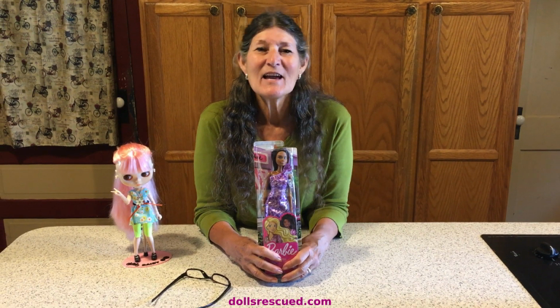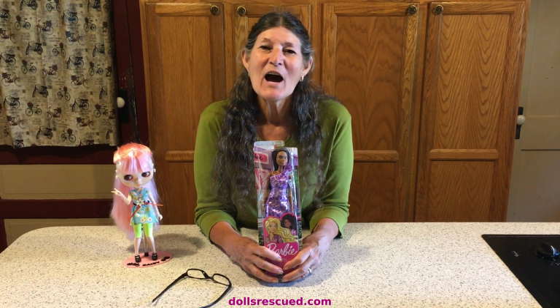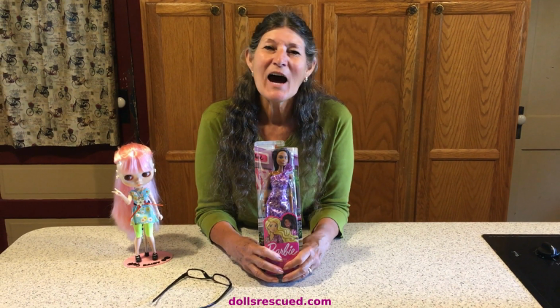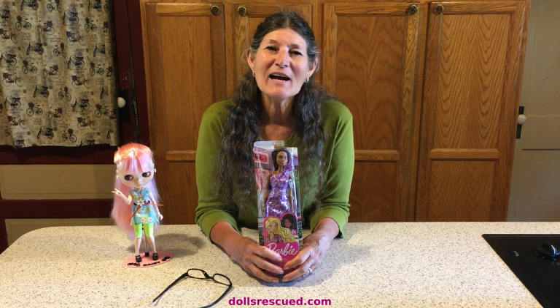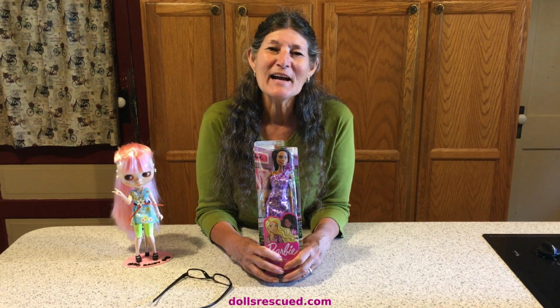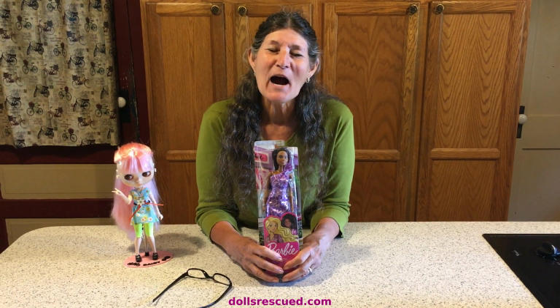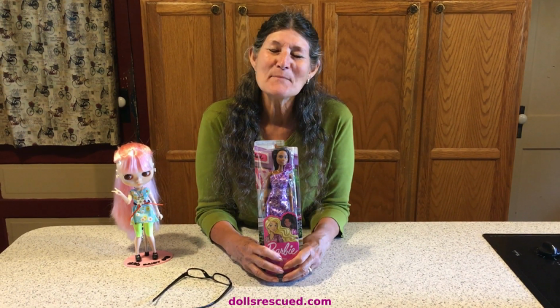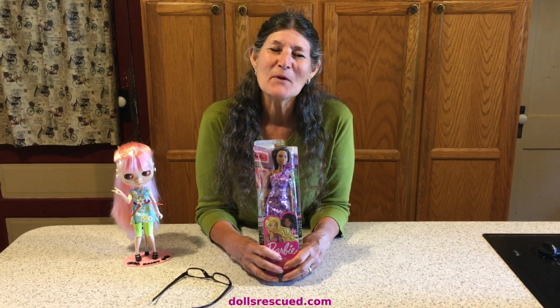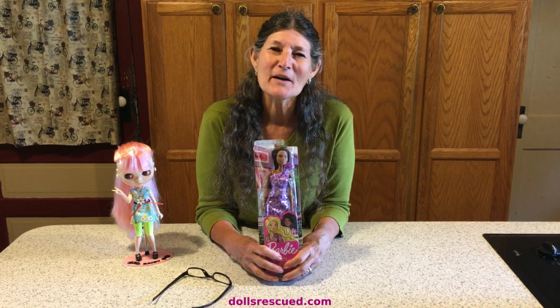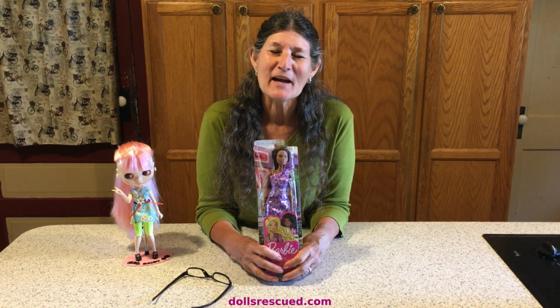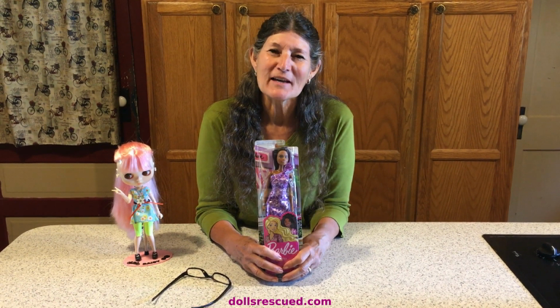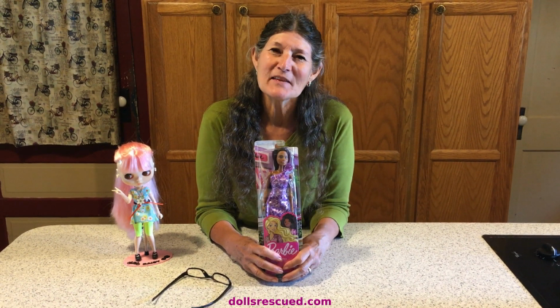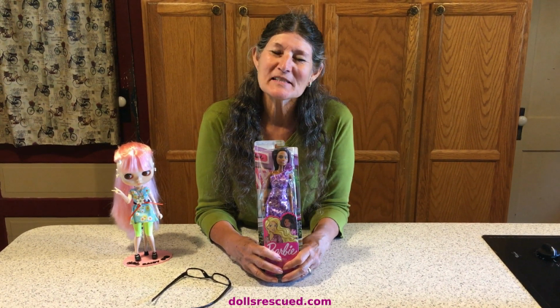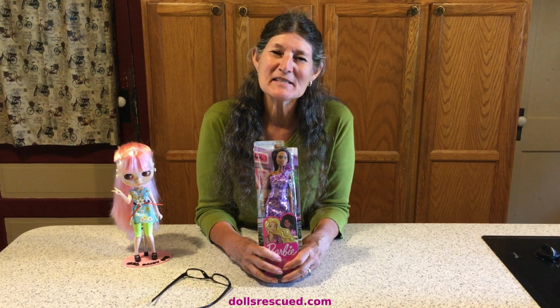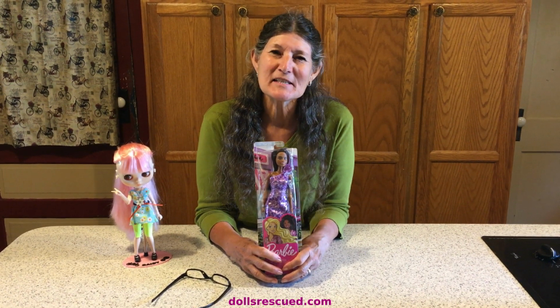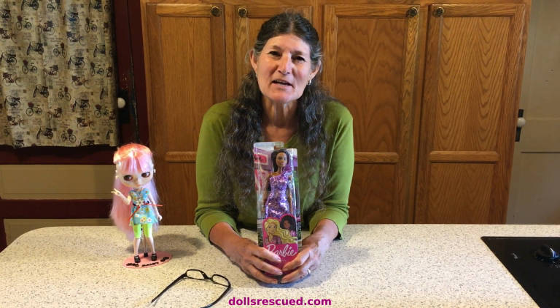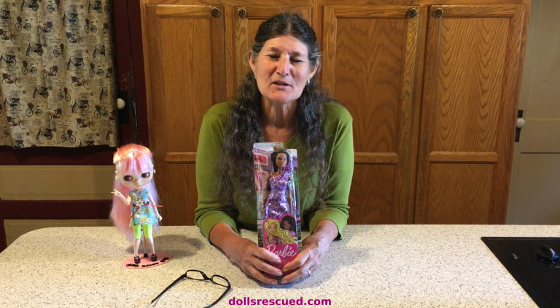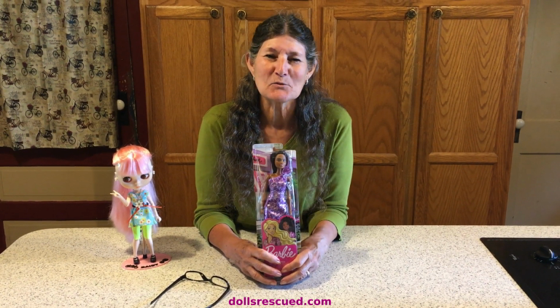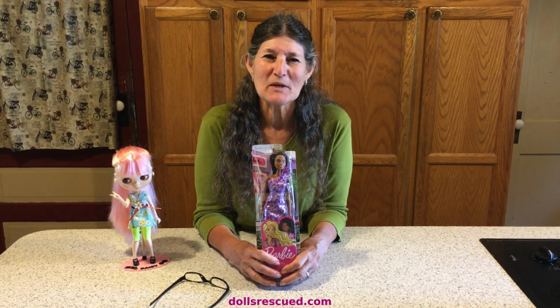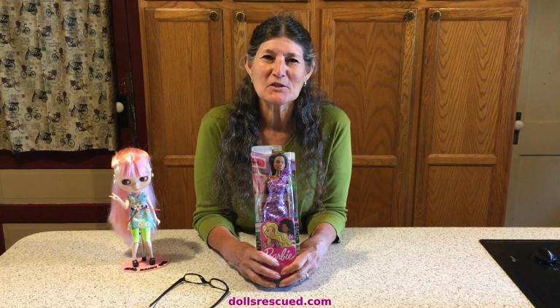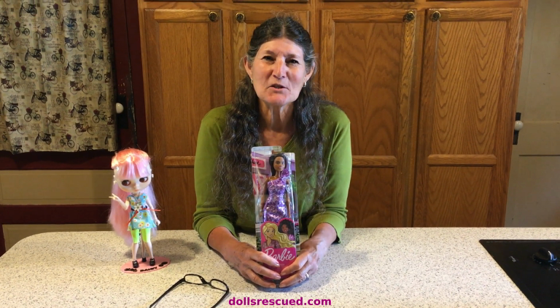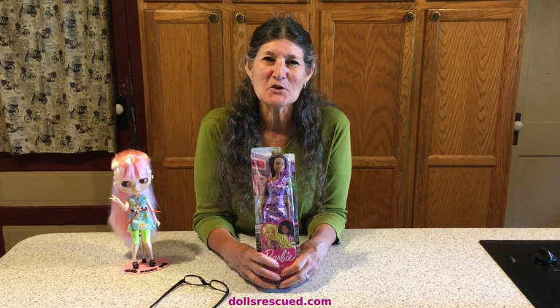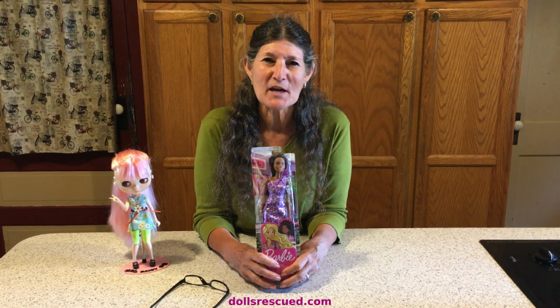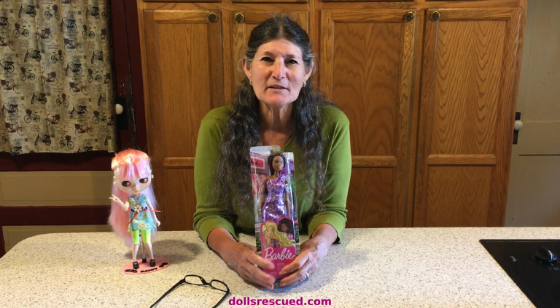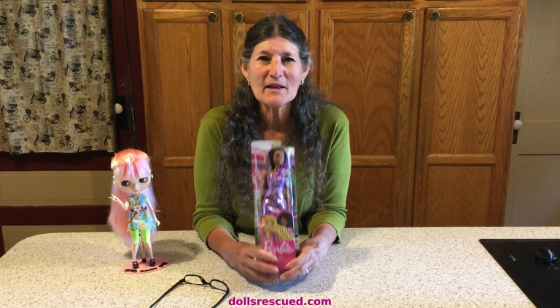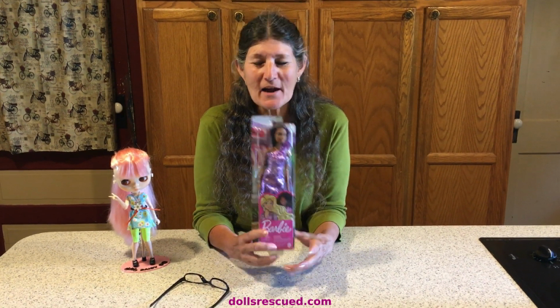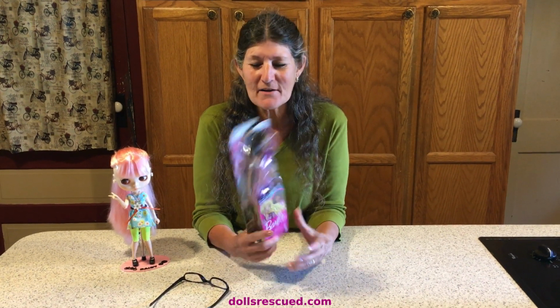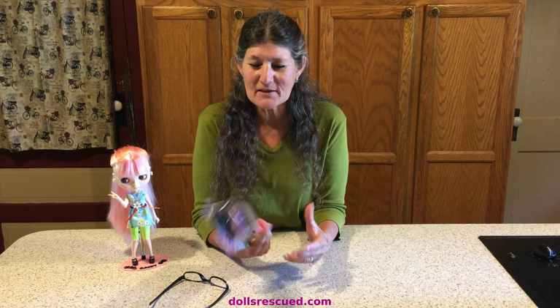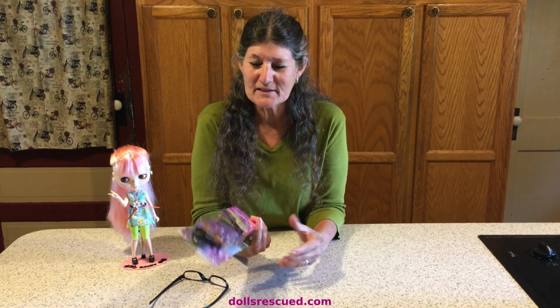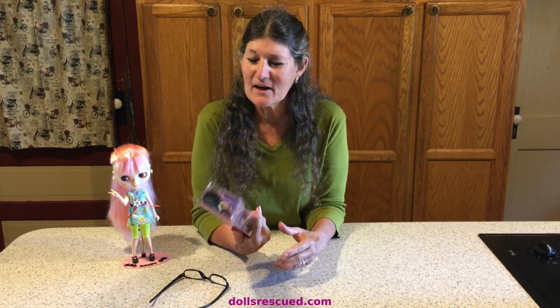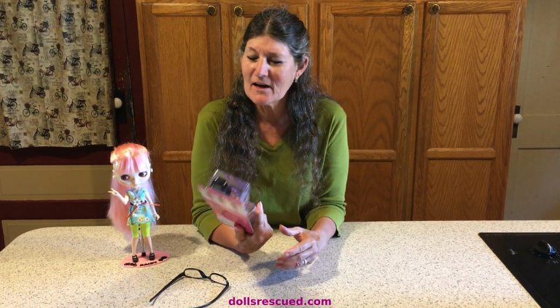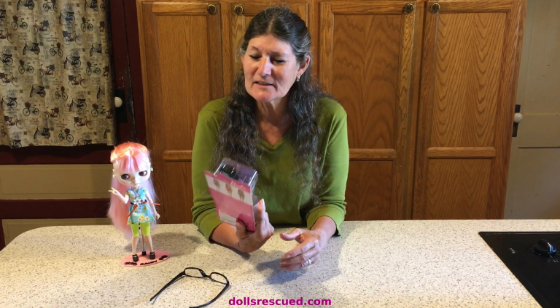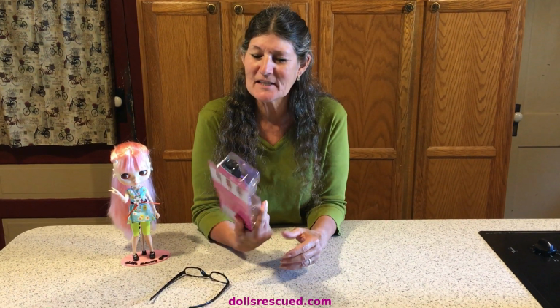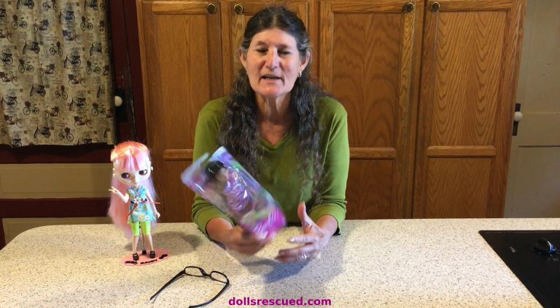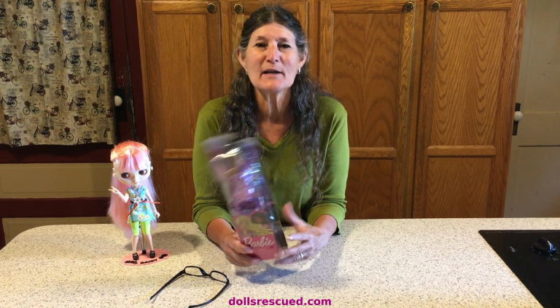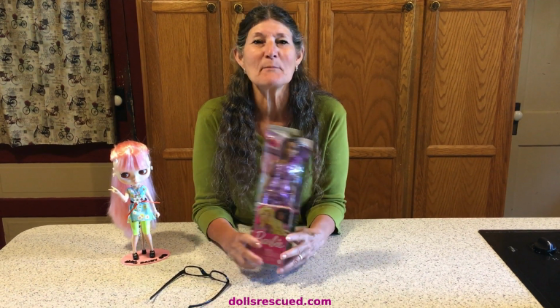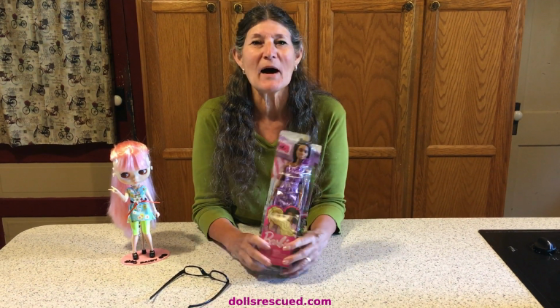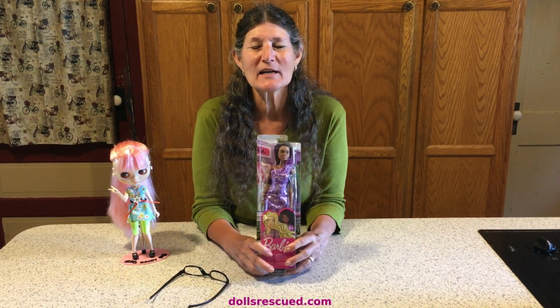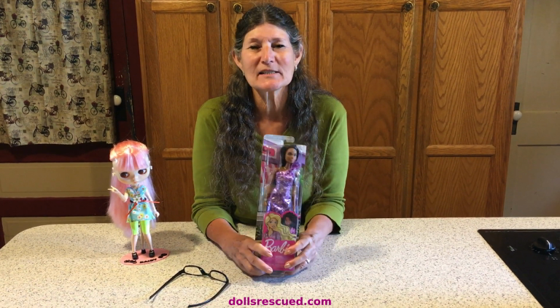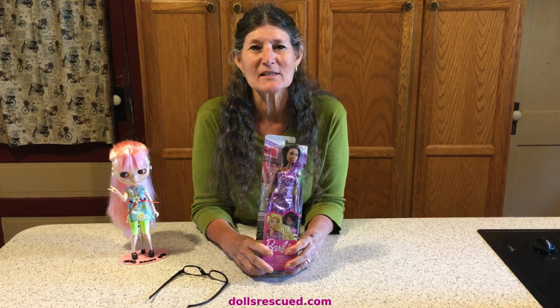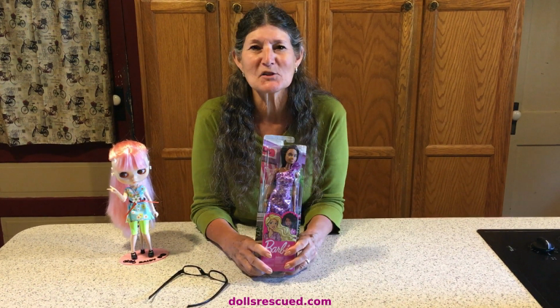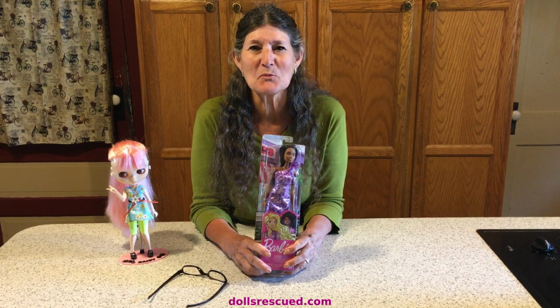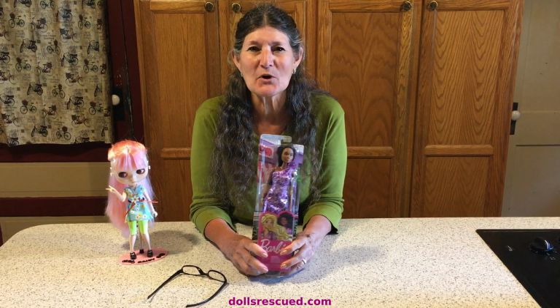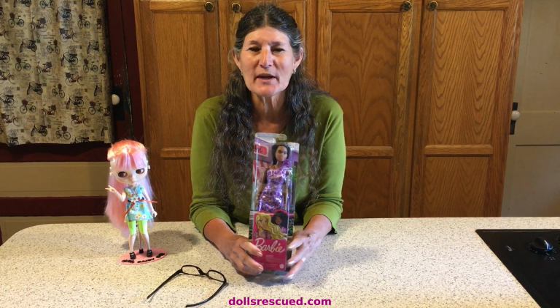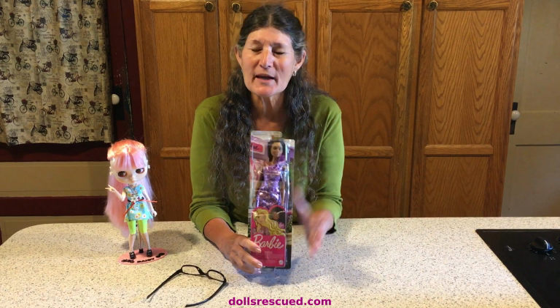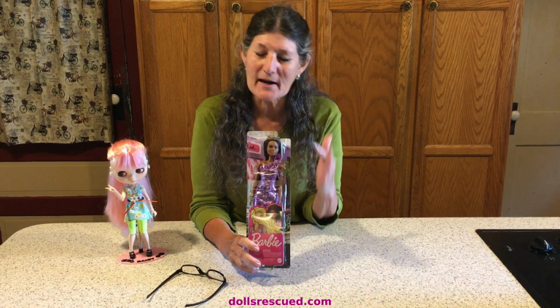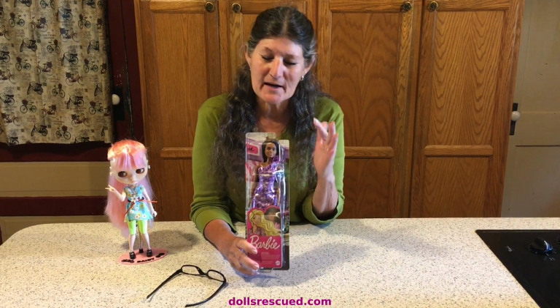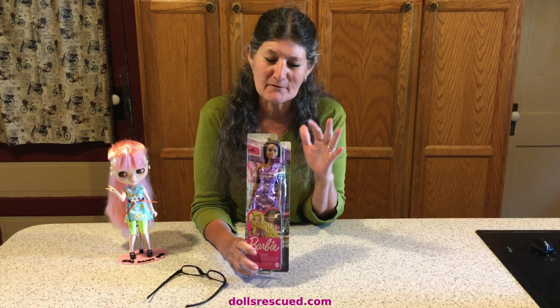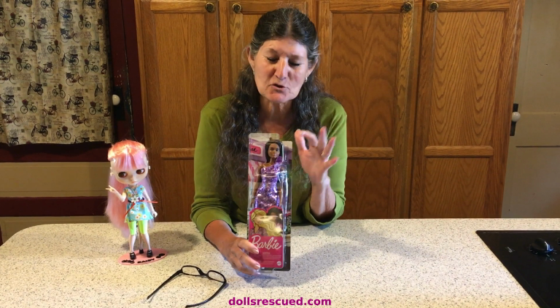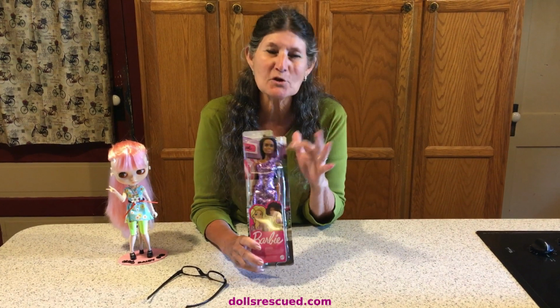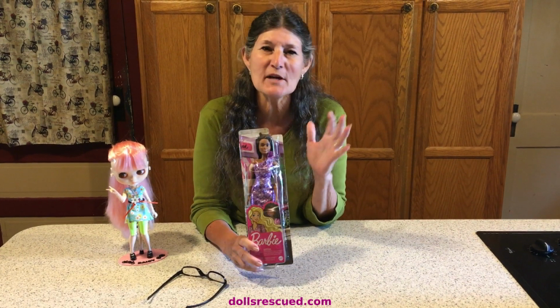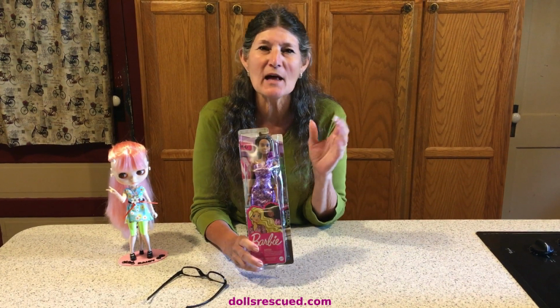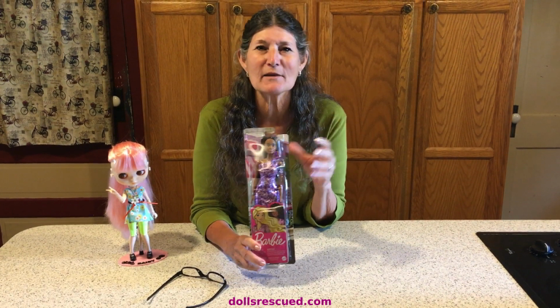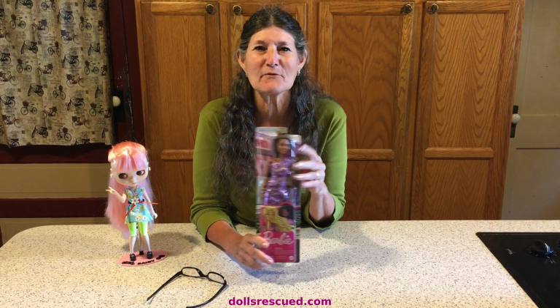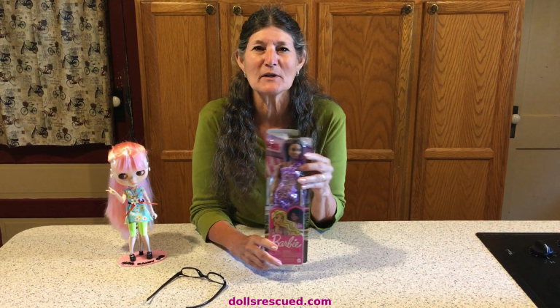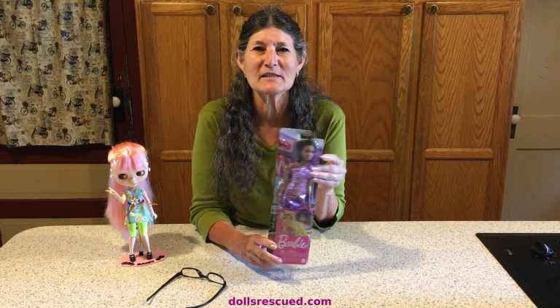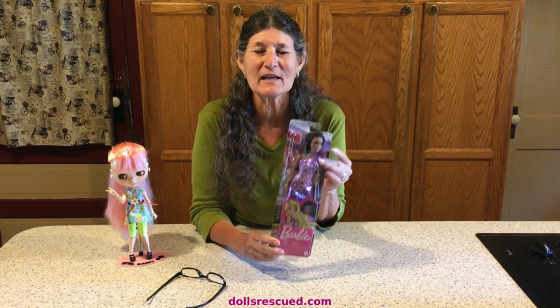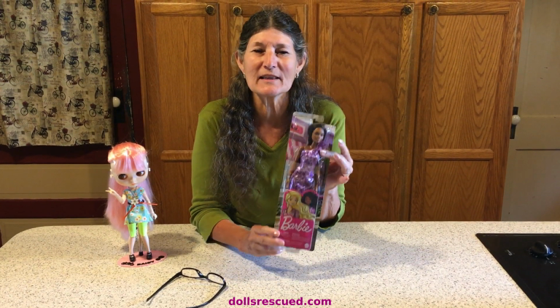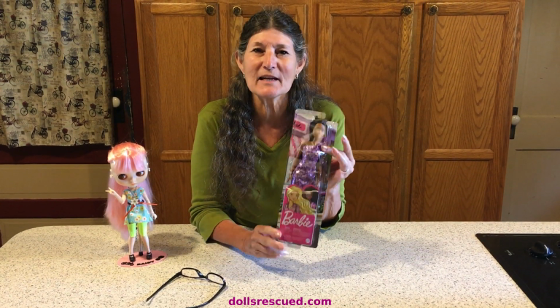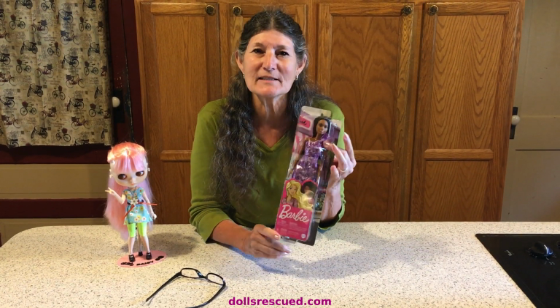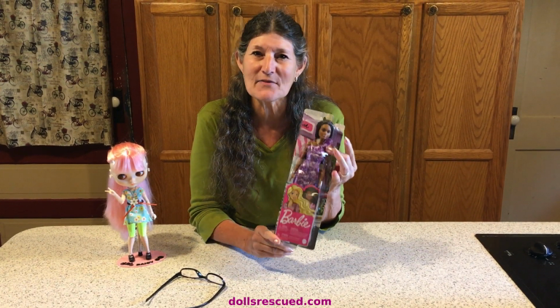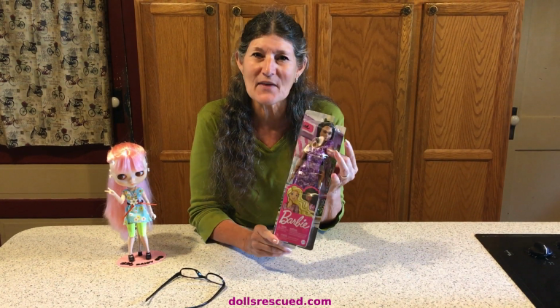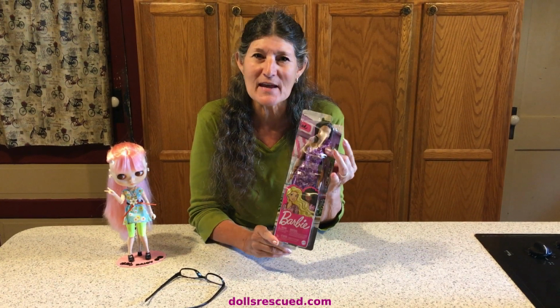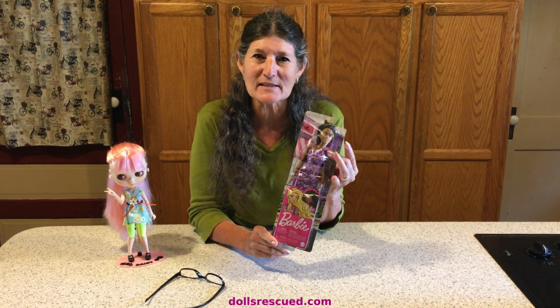Hi, I'm Marna, and this is the Dolls Rescue channel. I have a doll to unbox this morning, and I have two dolly friends I'd like to thank.